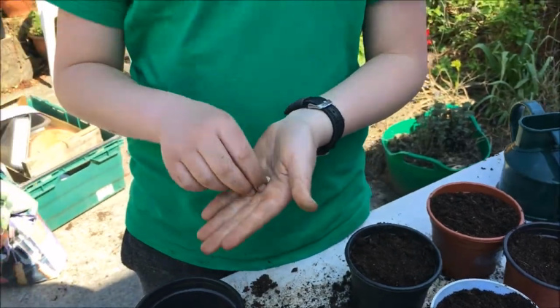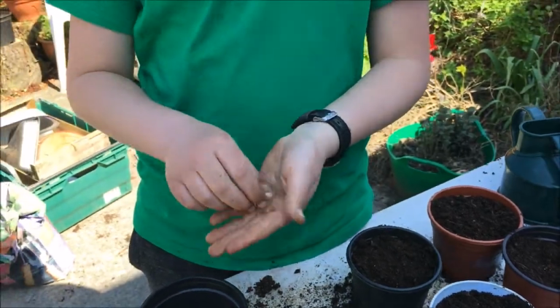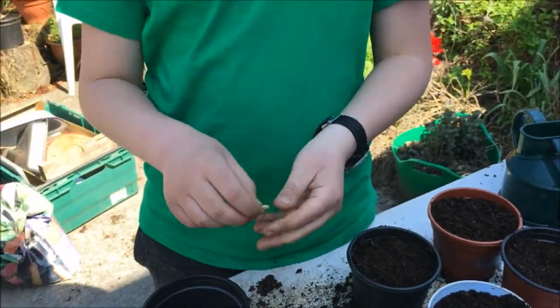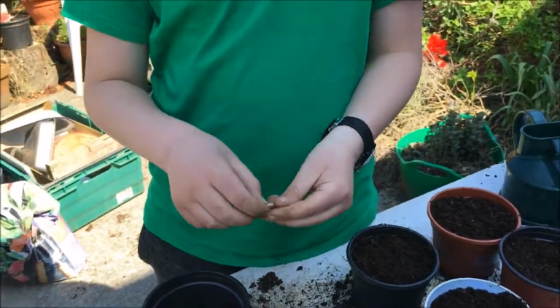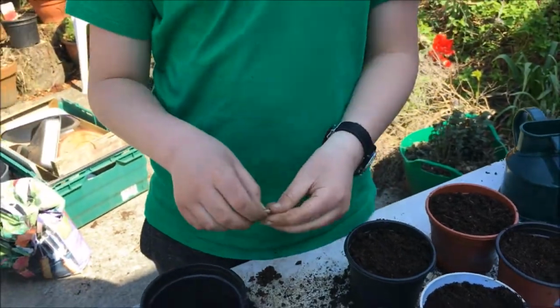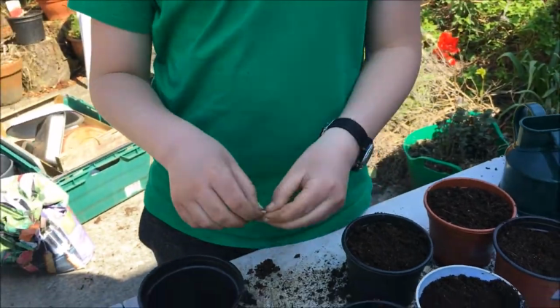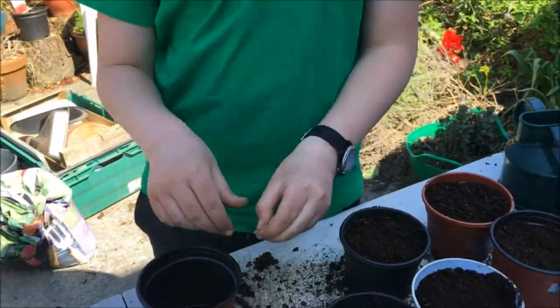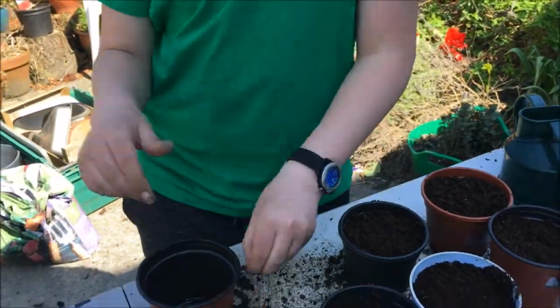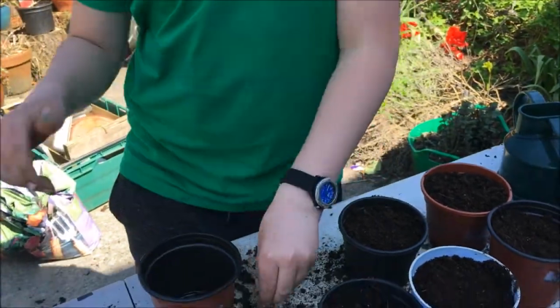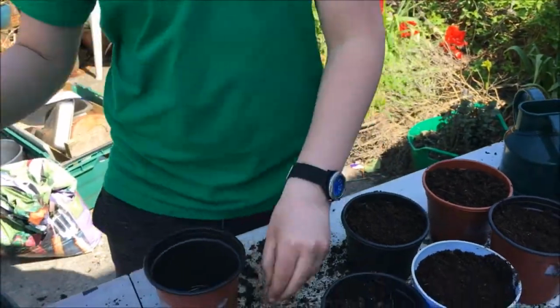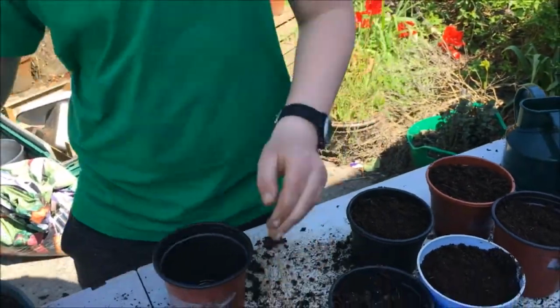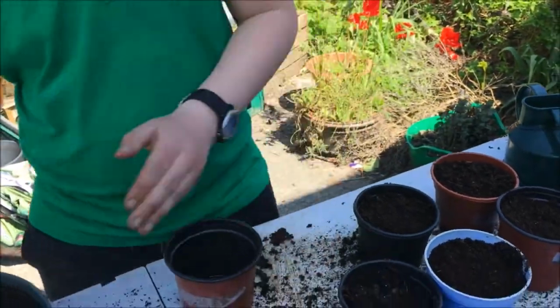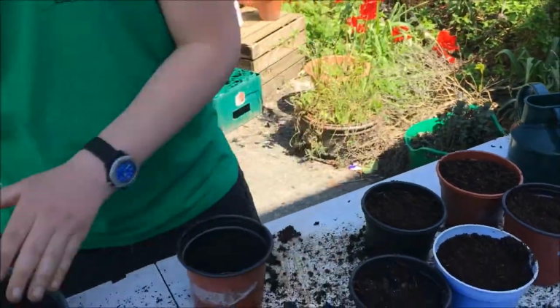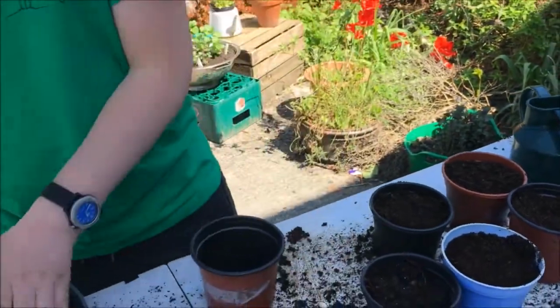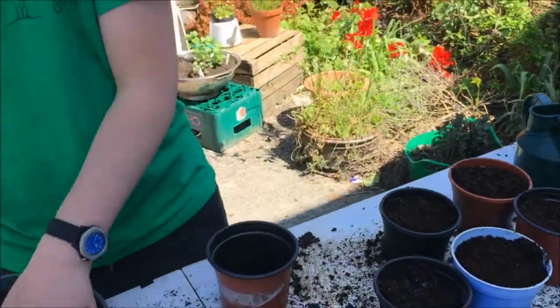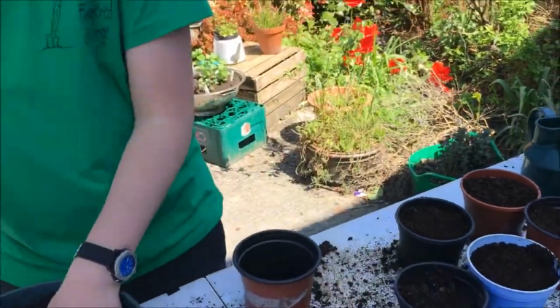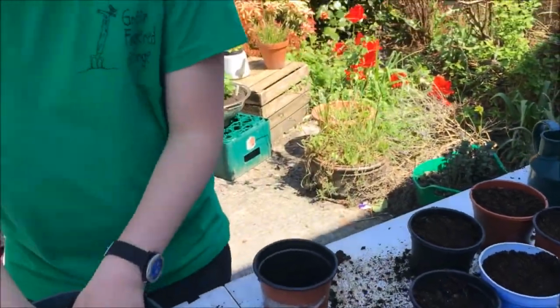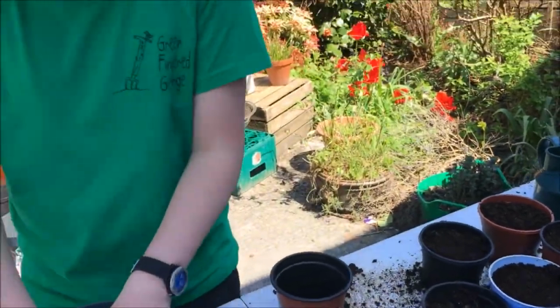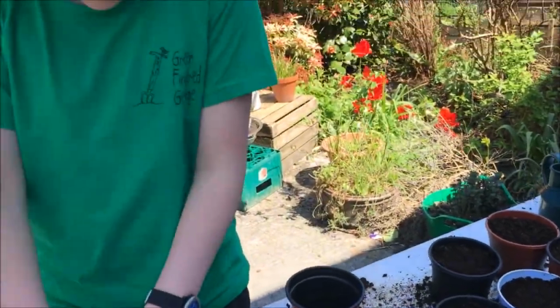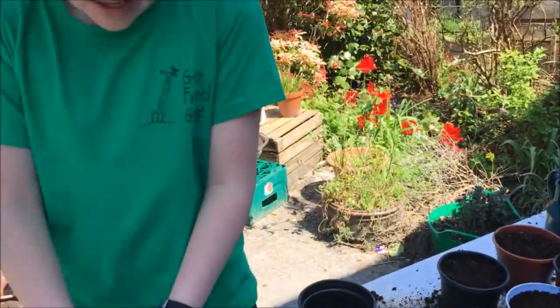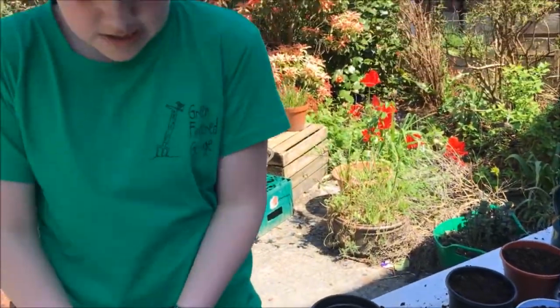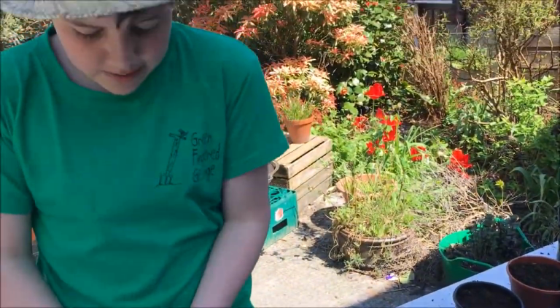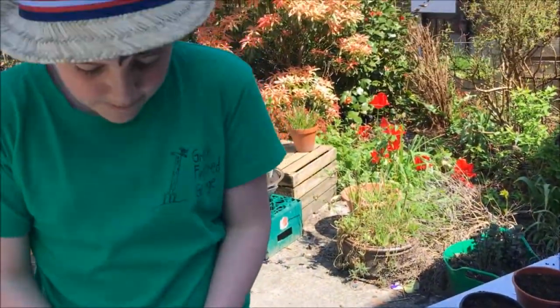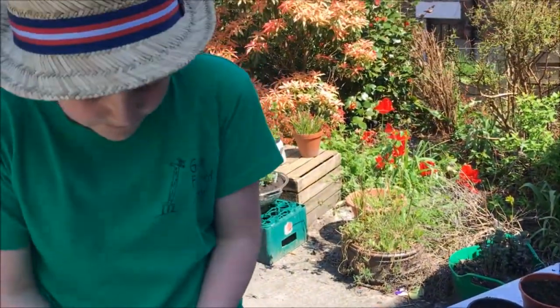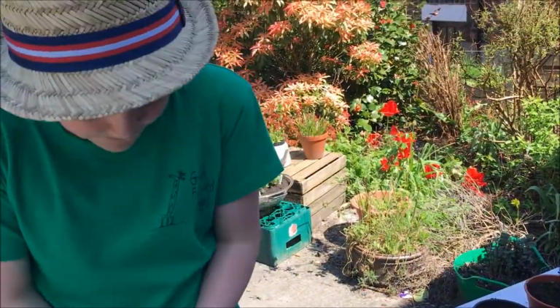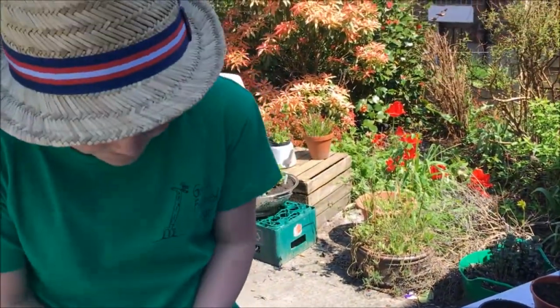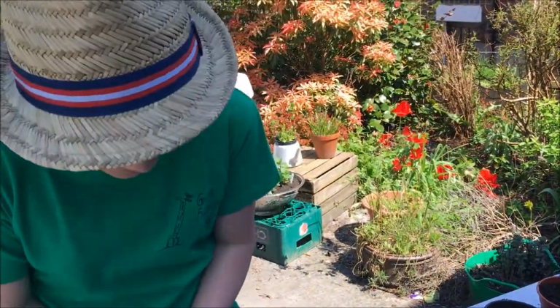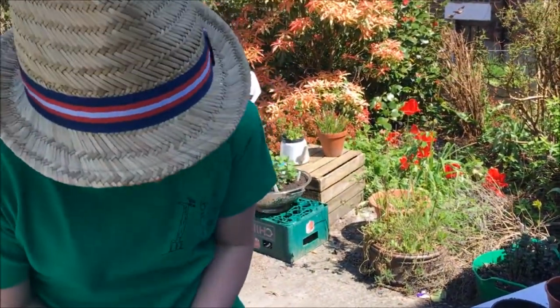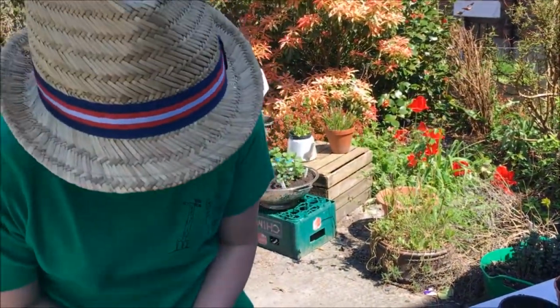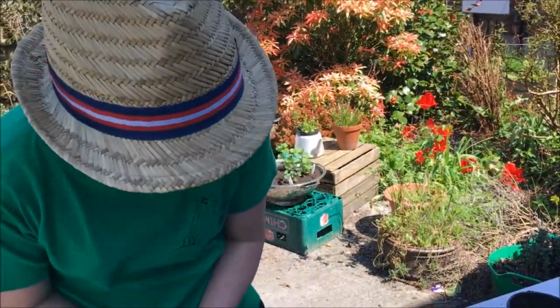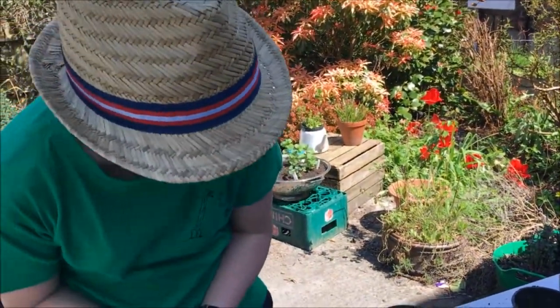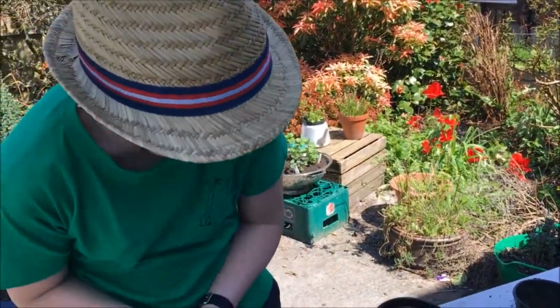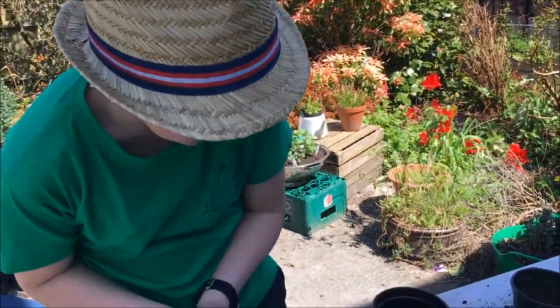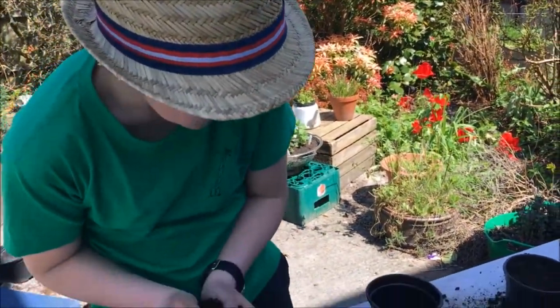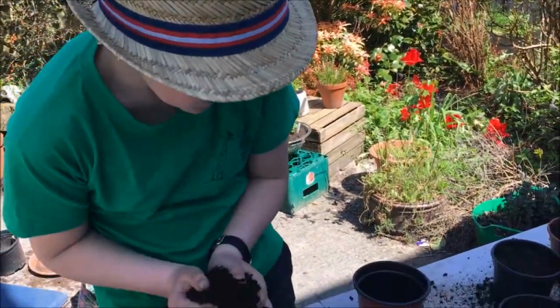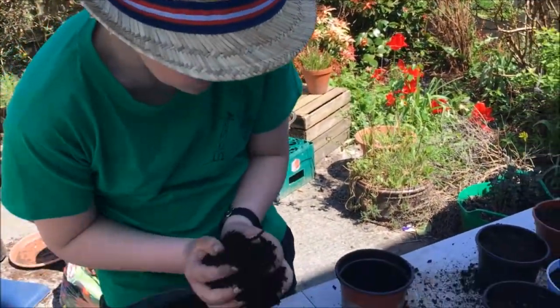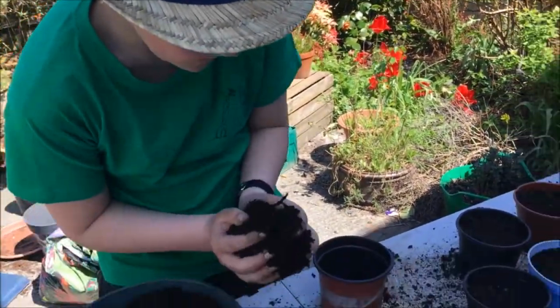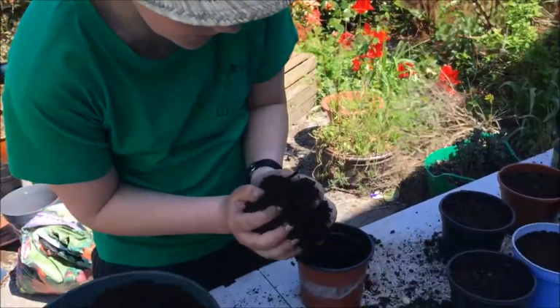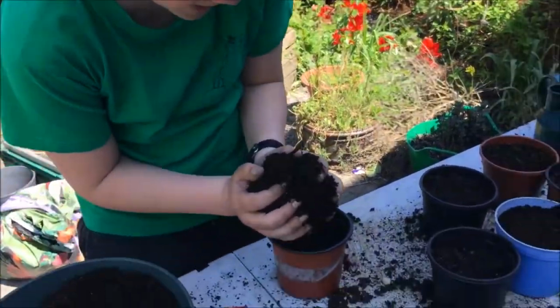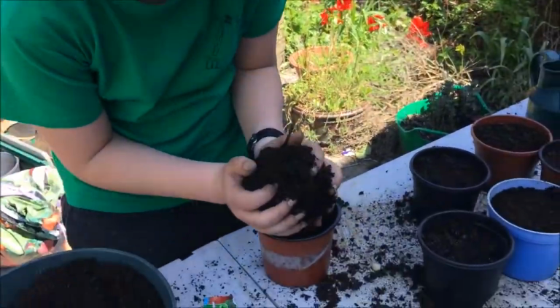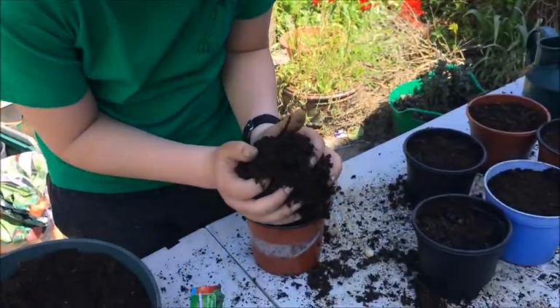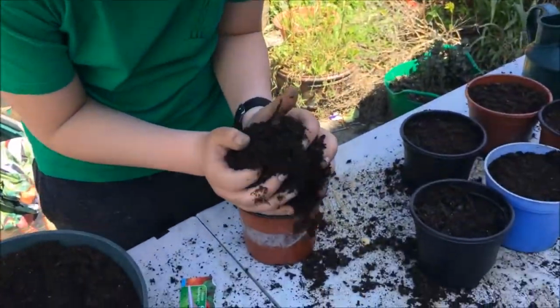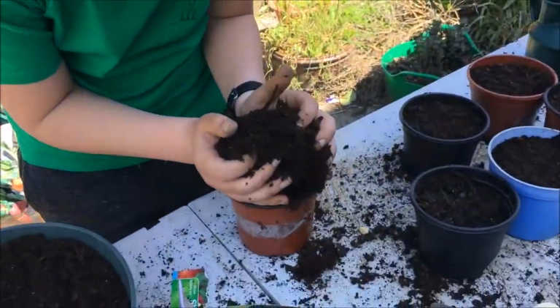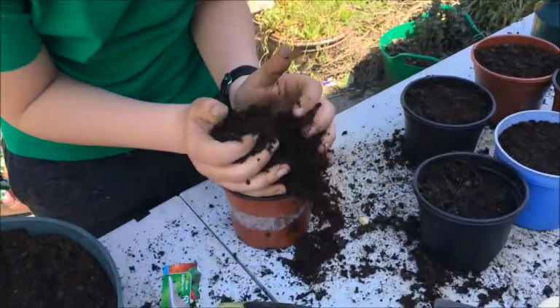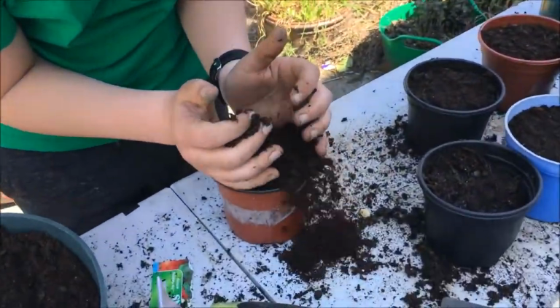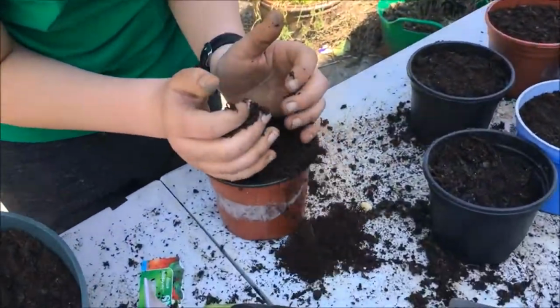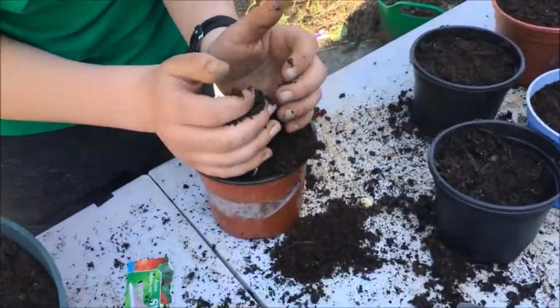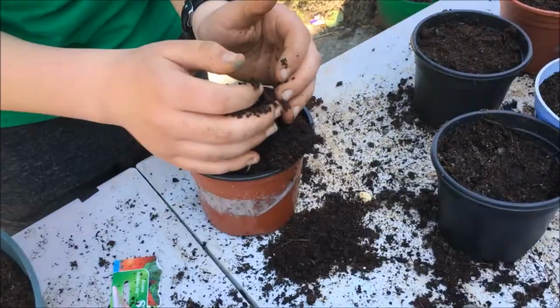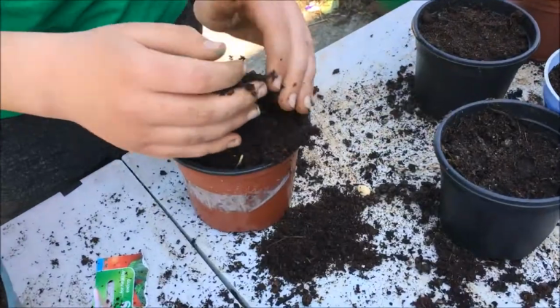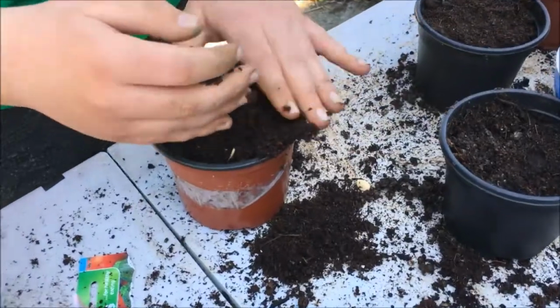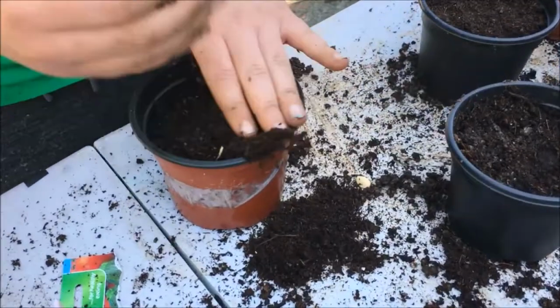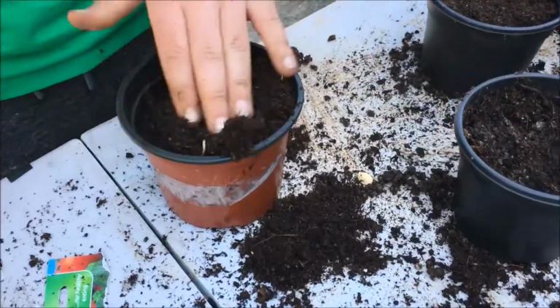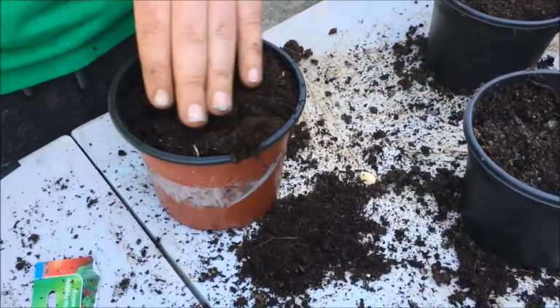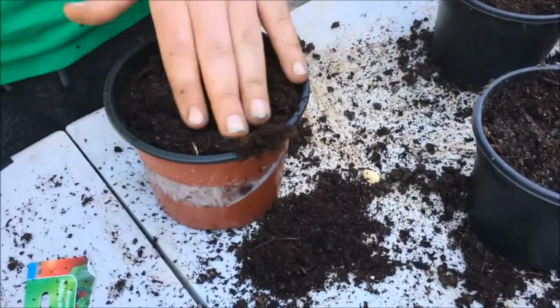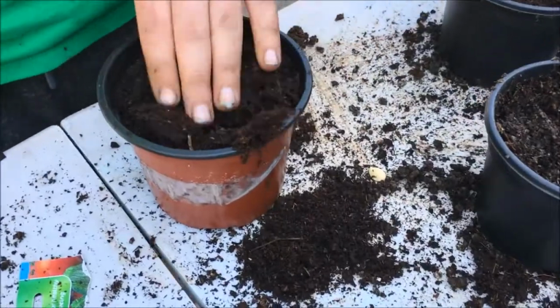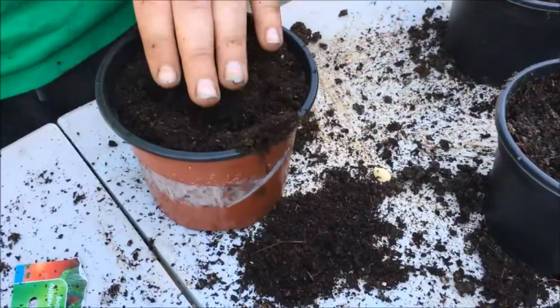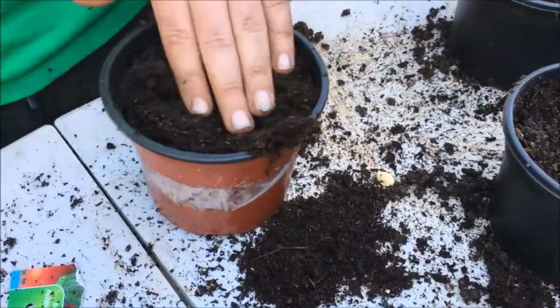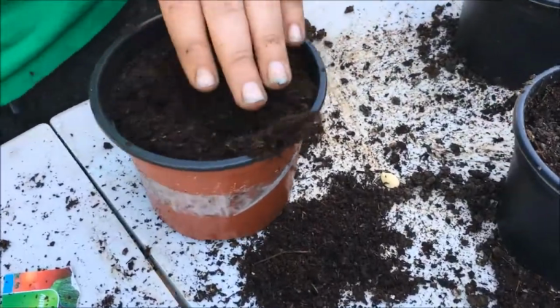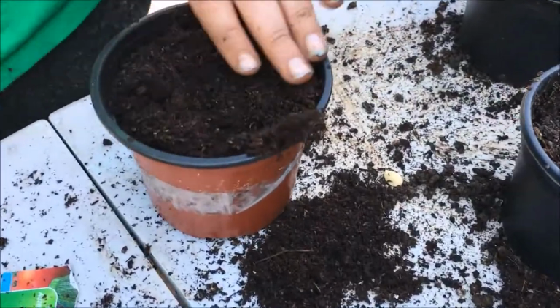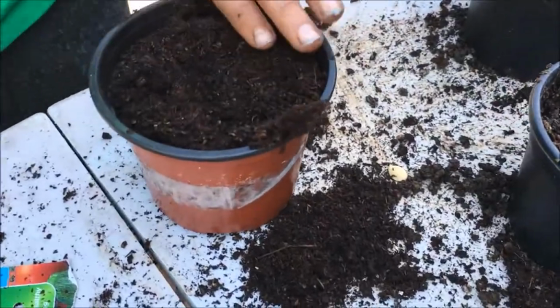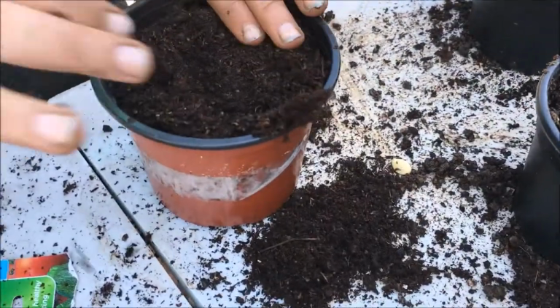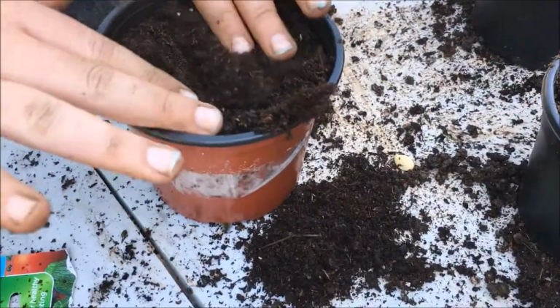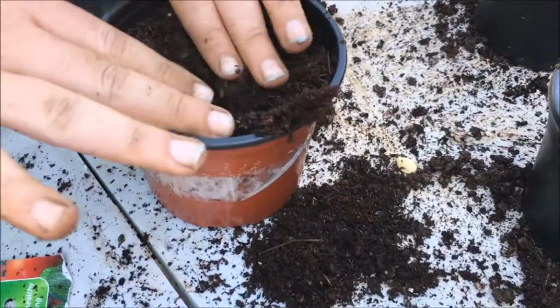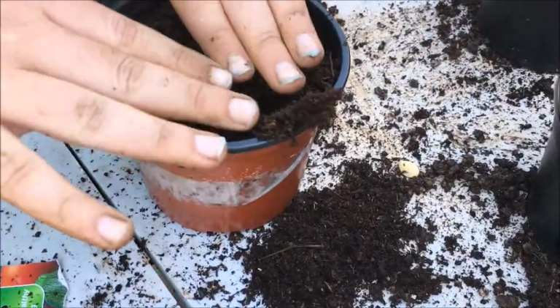I'm going to put this down a minute. You're going to get a big bit of compost in there — oh, that was quite a lot.